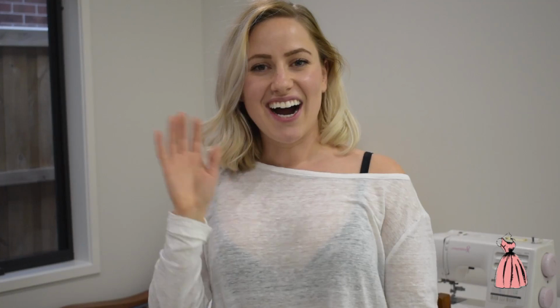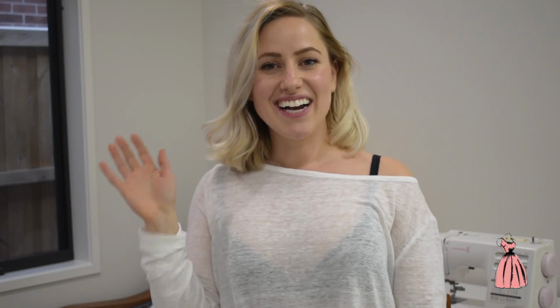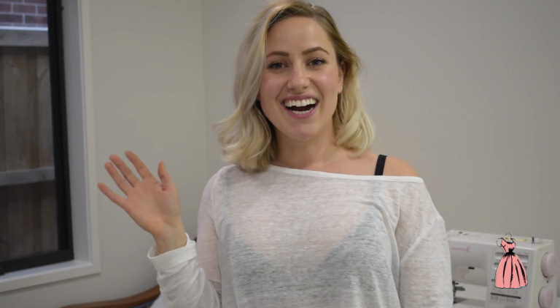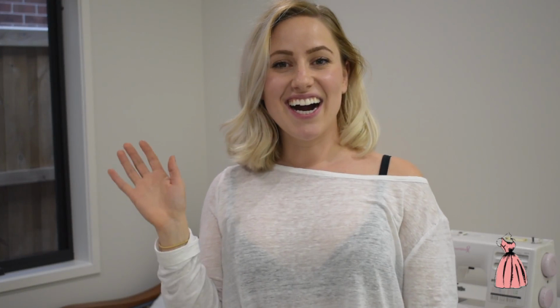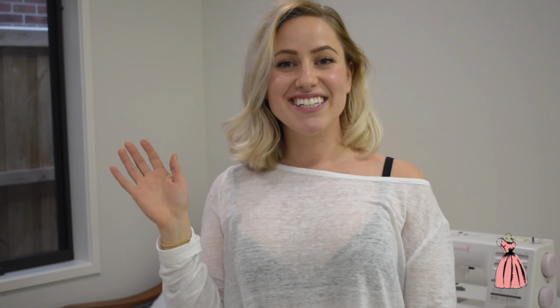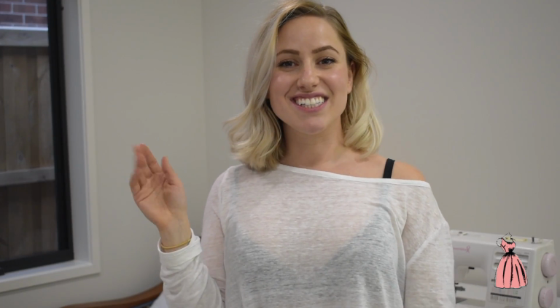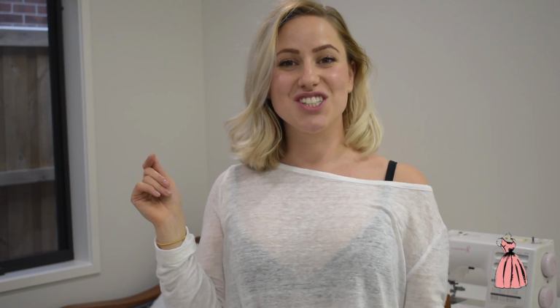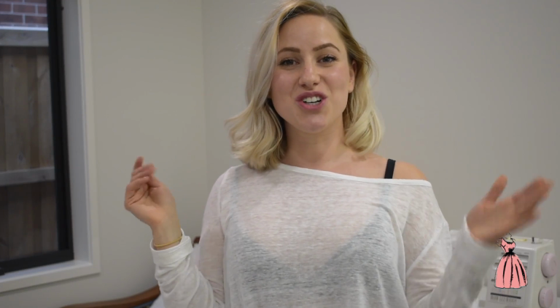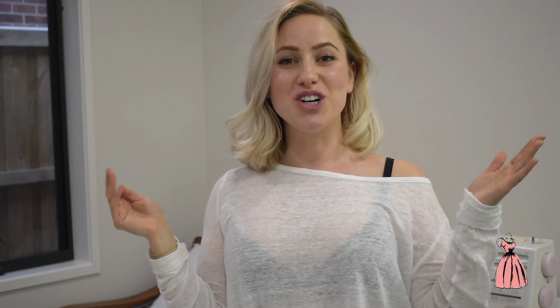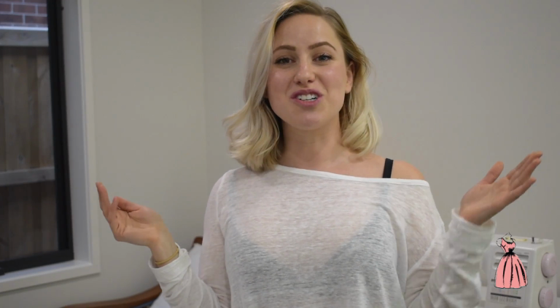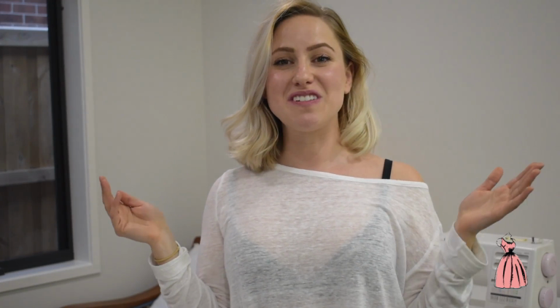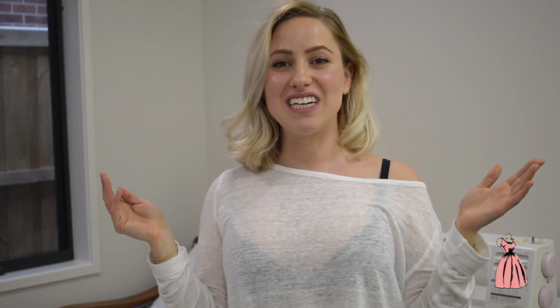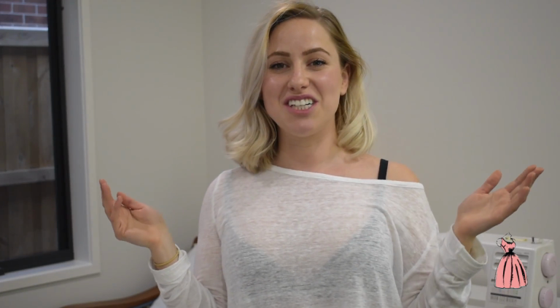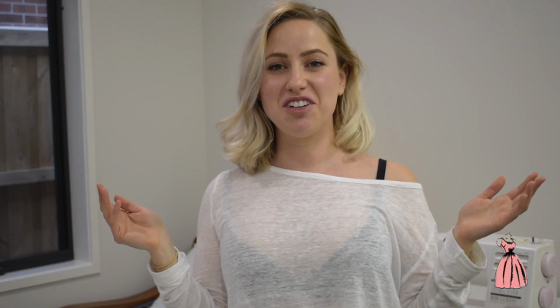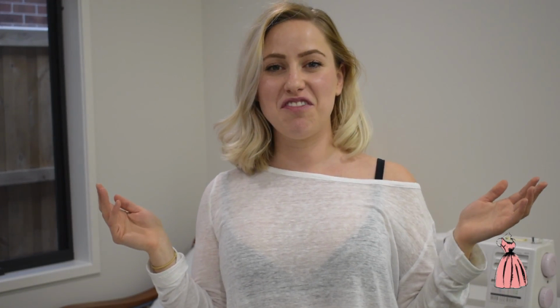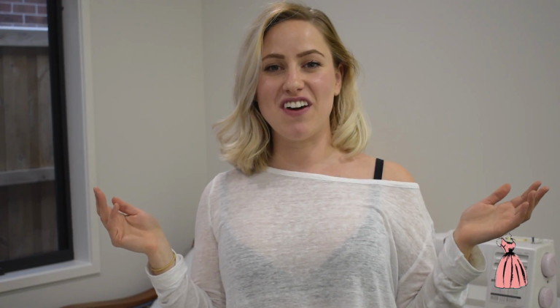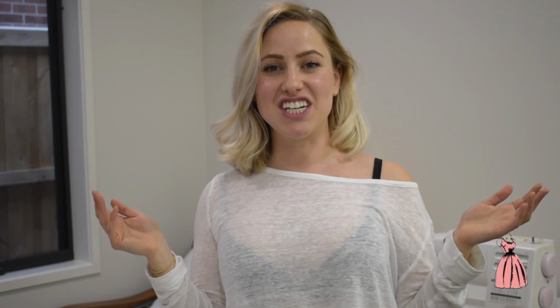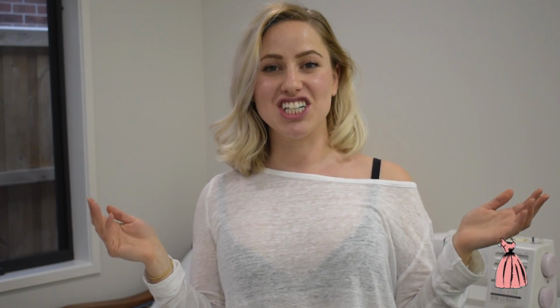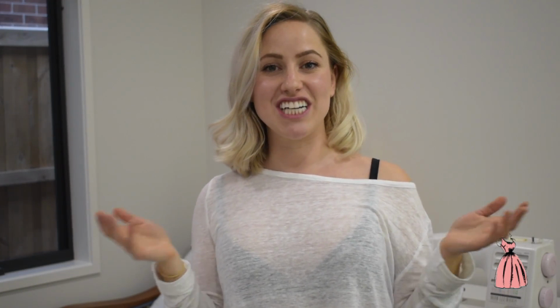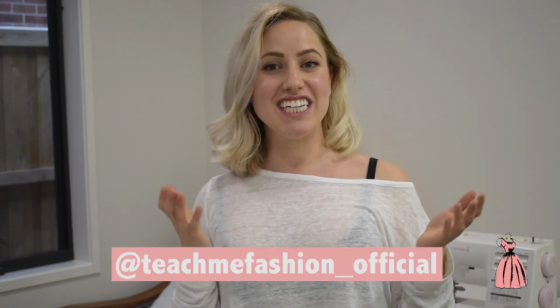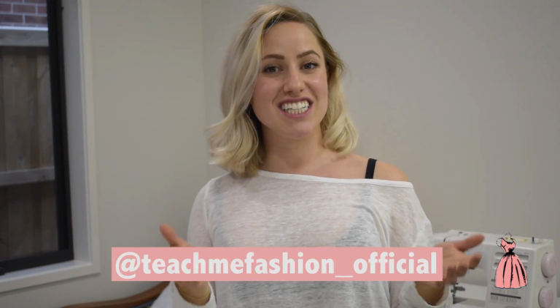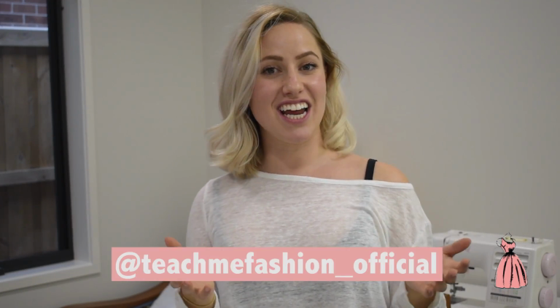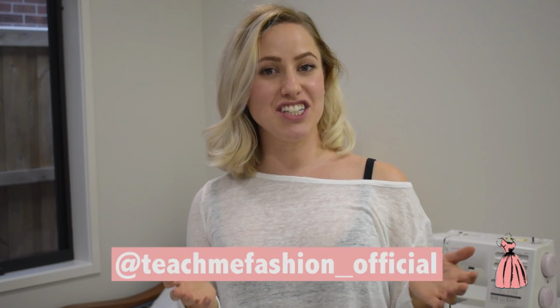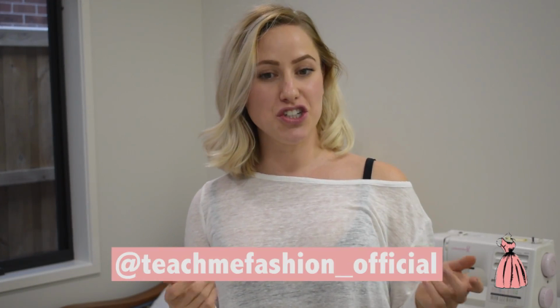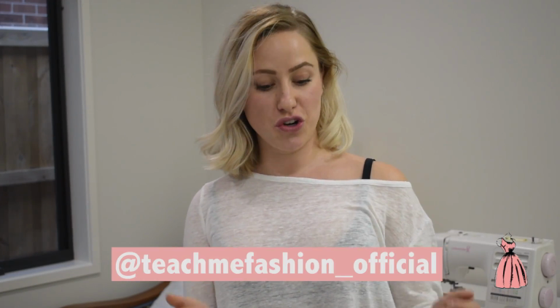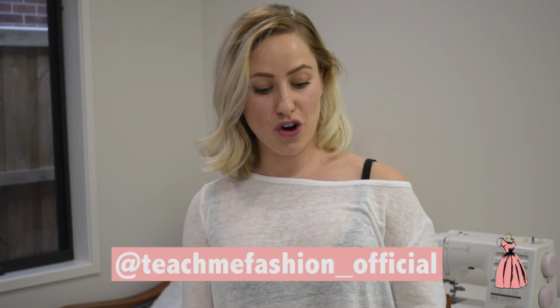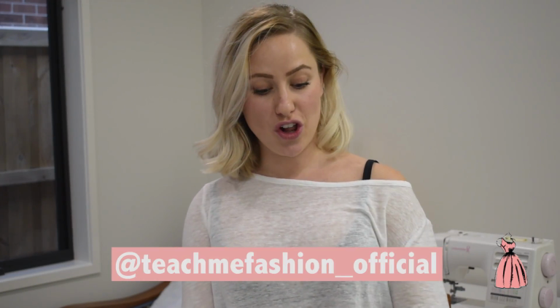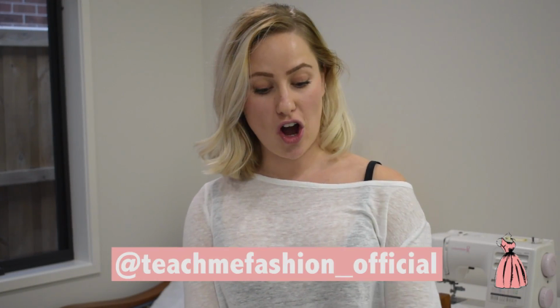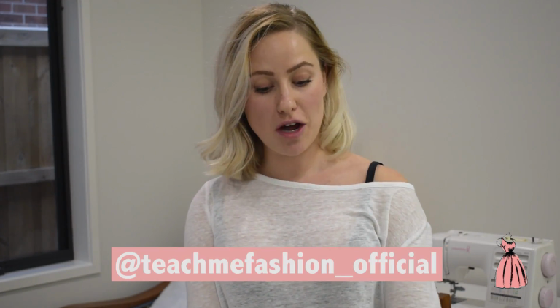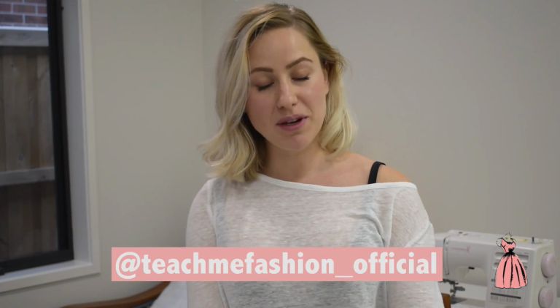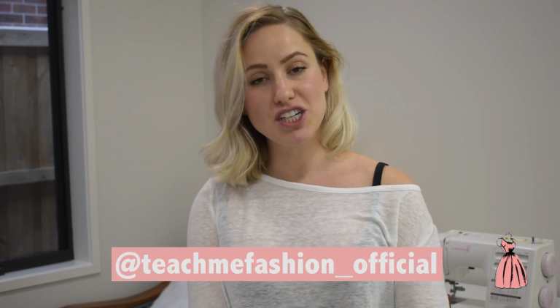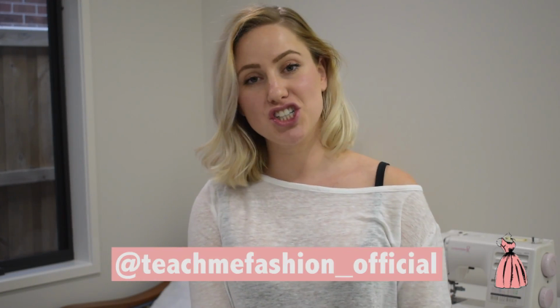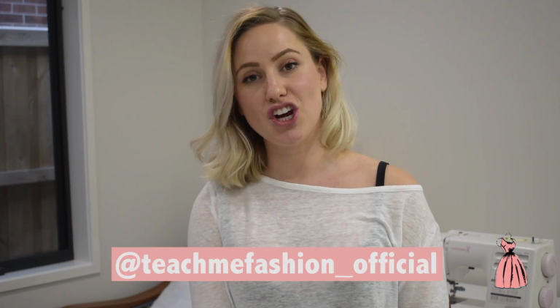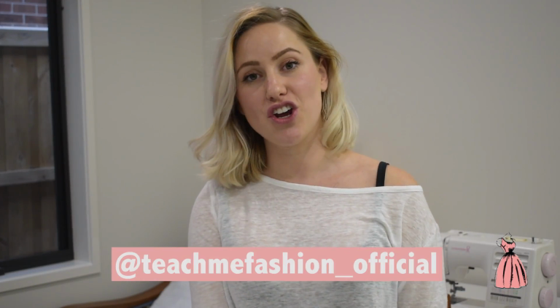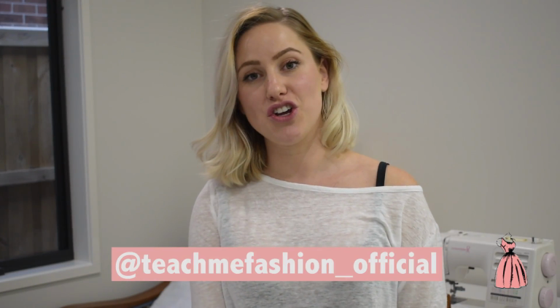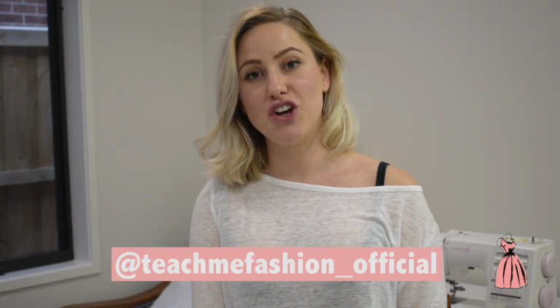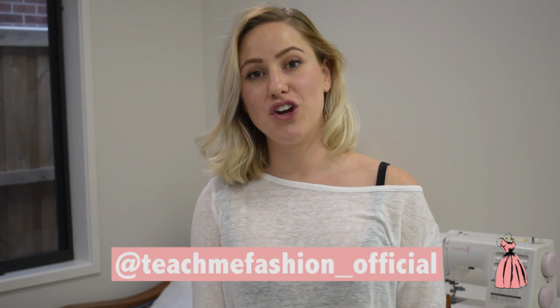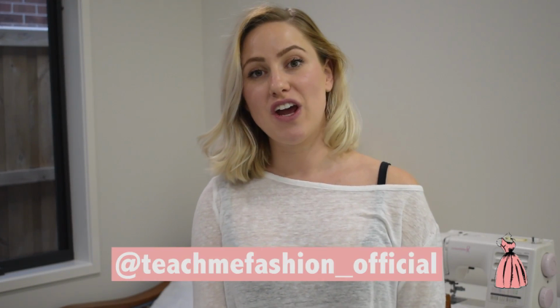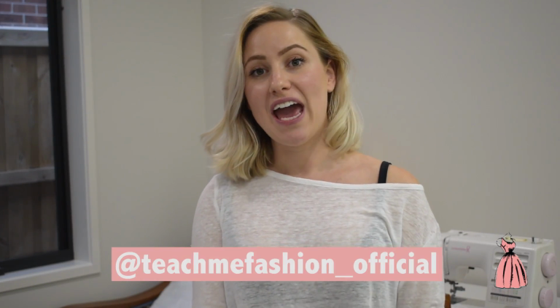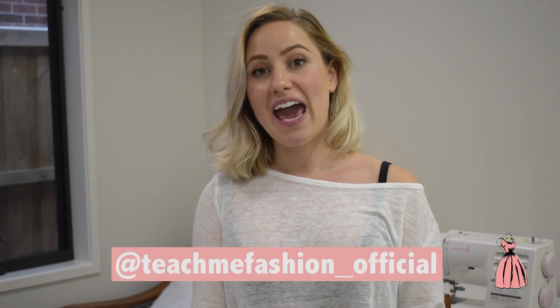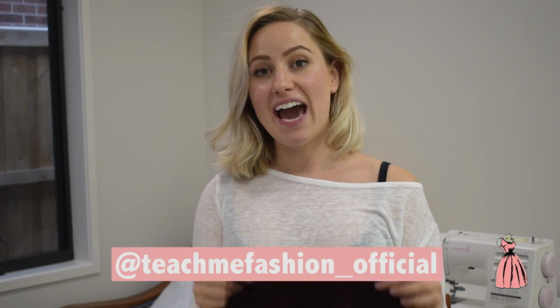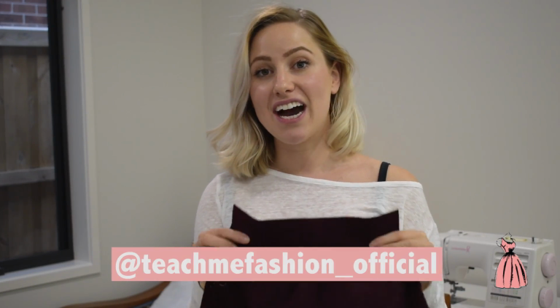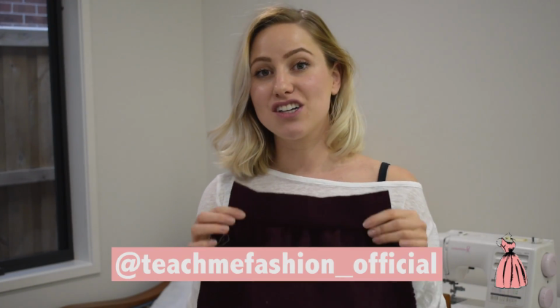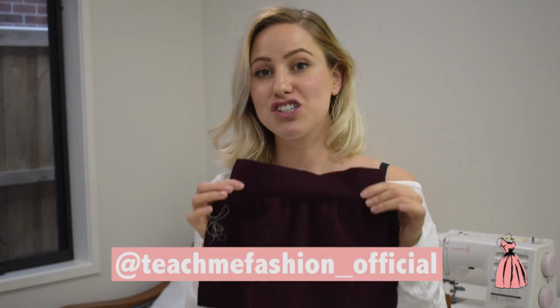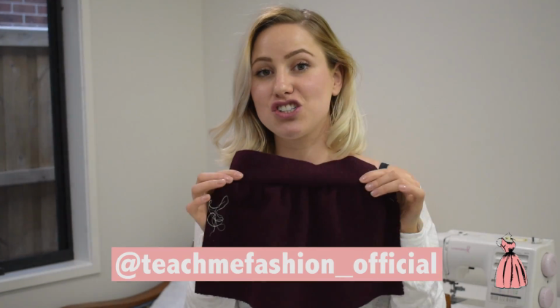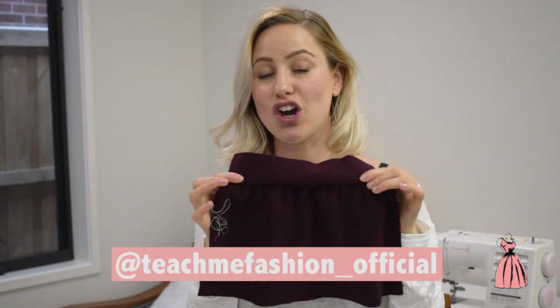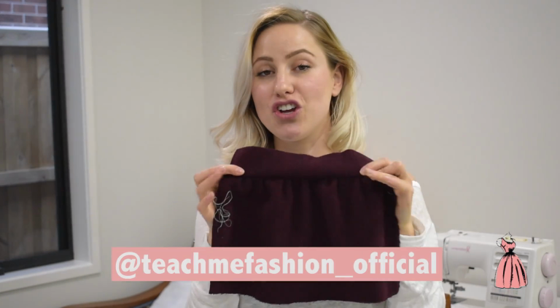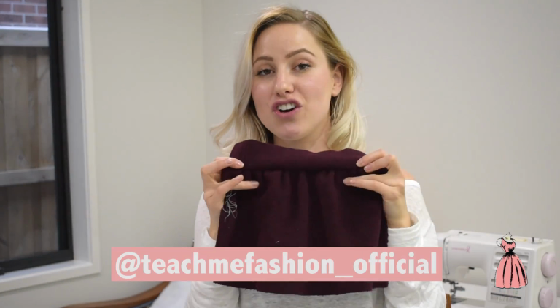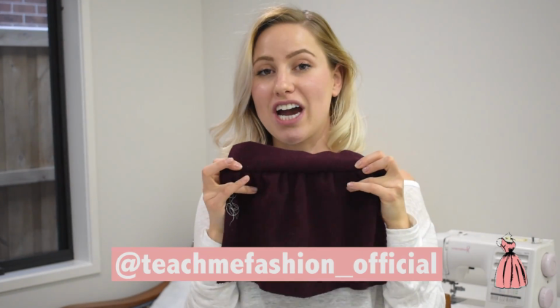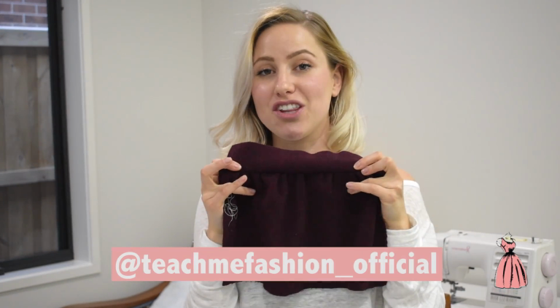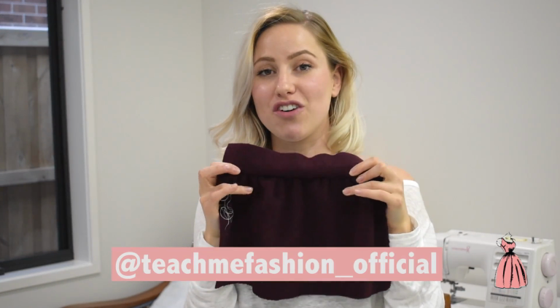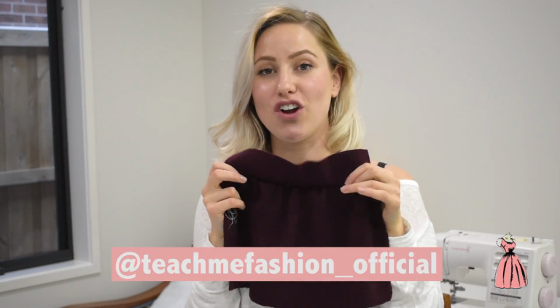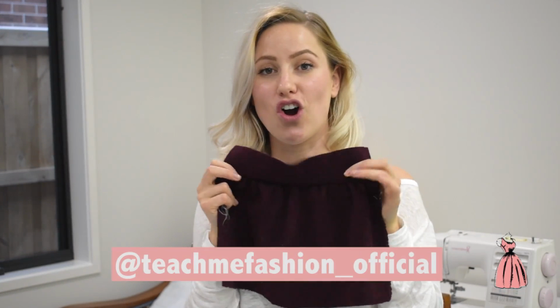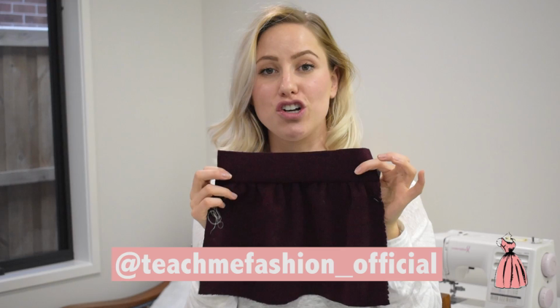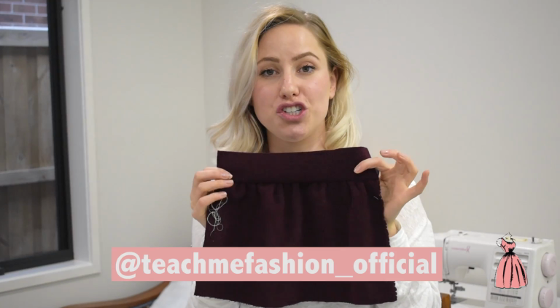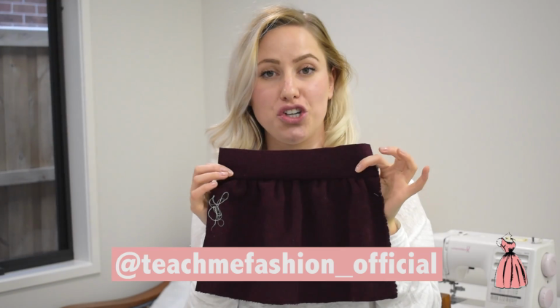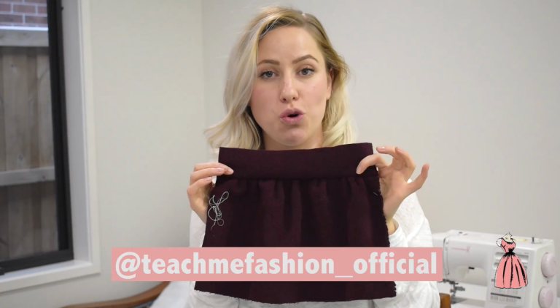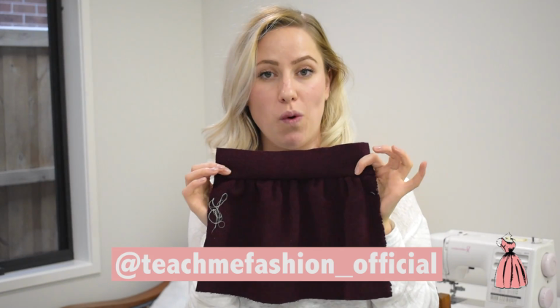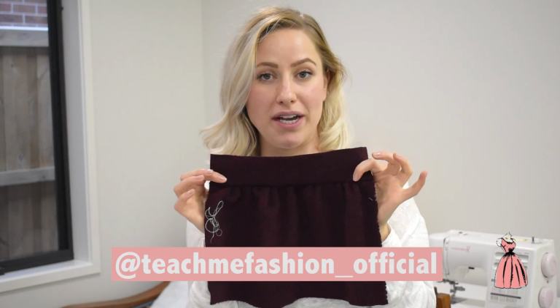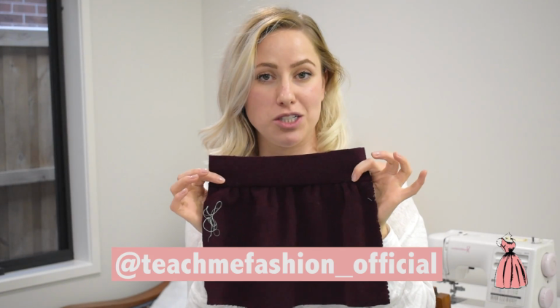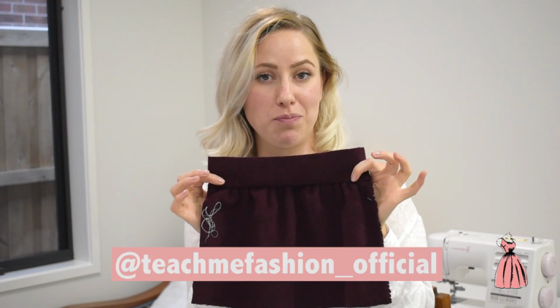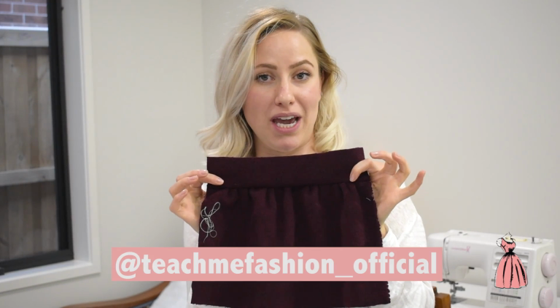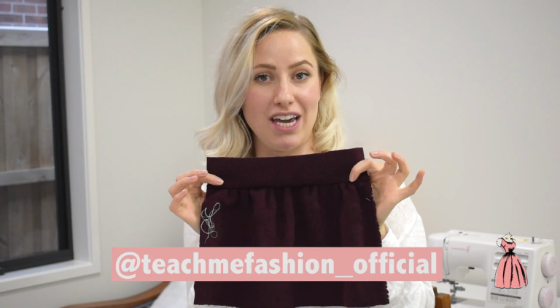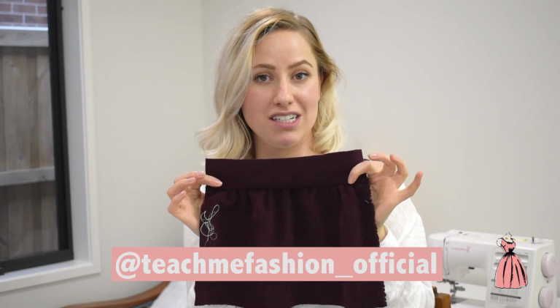Hi guys, it's George from Teach Me Fashion. In today's tutorial I'm going to show you how to sew your gathering onto your waistband.